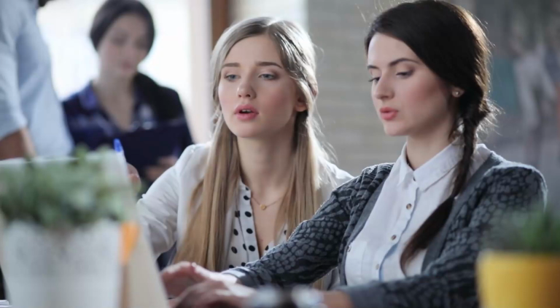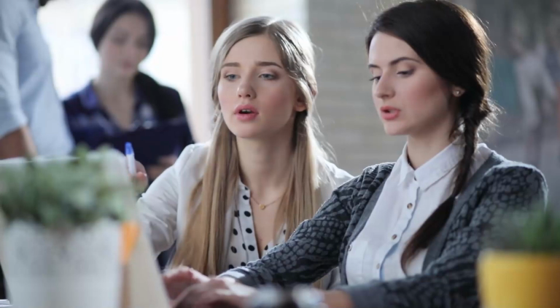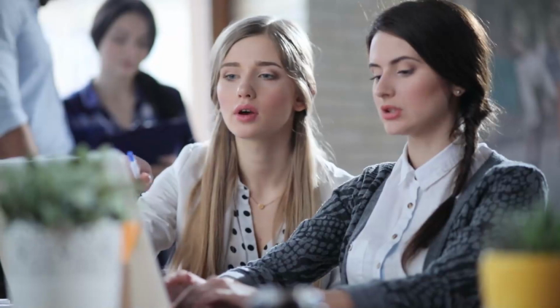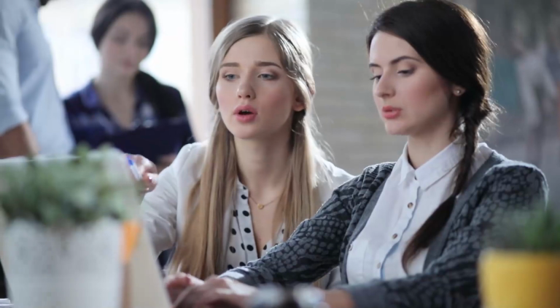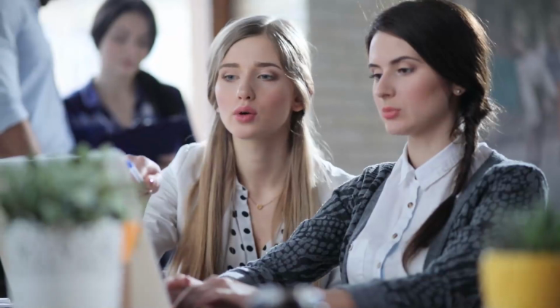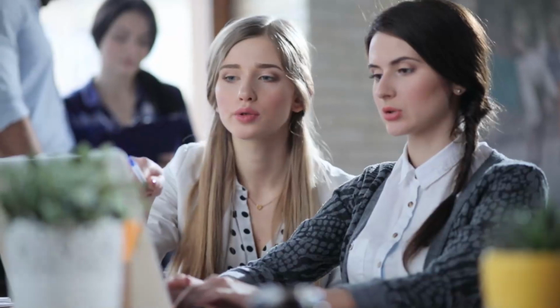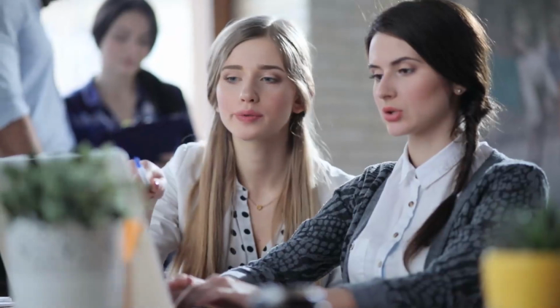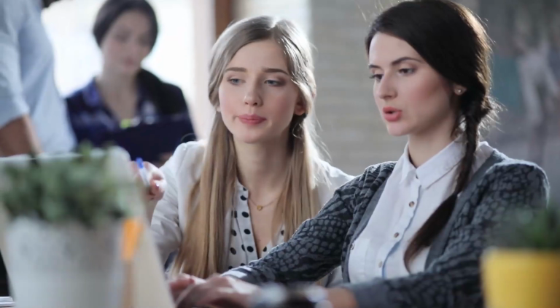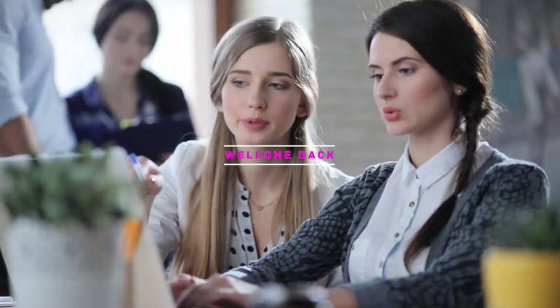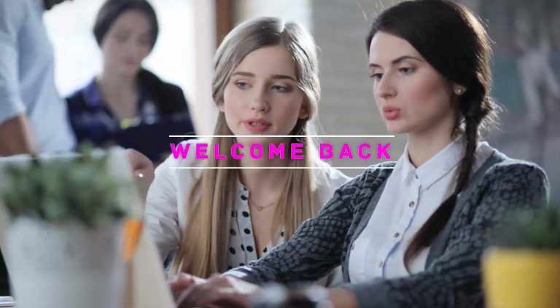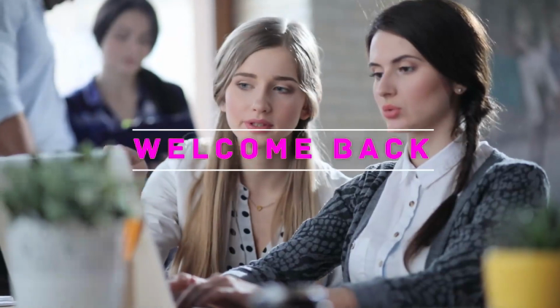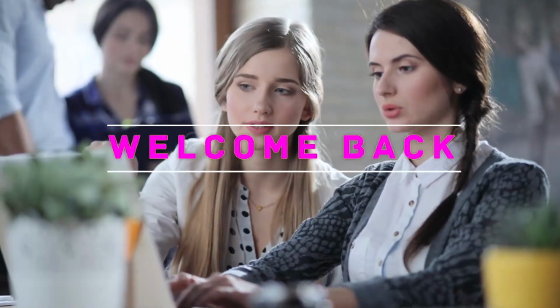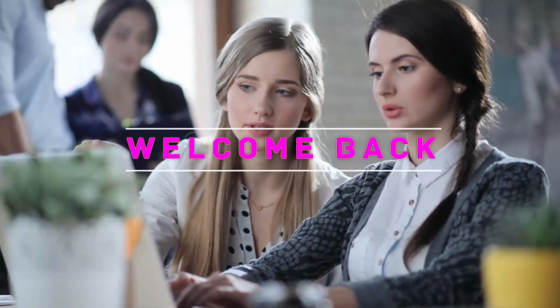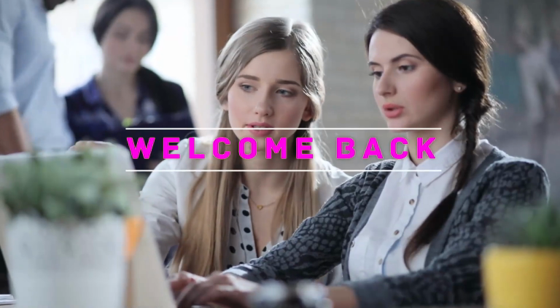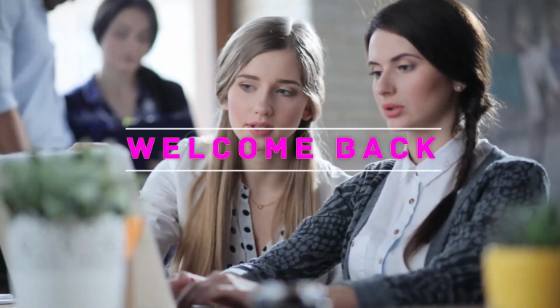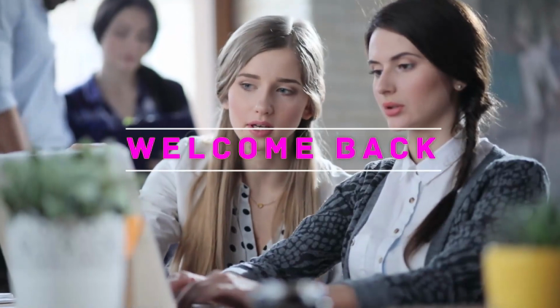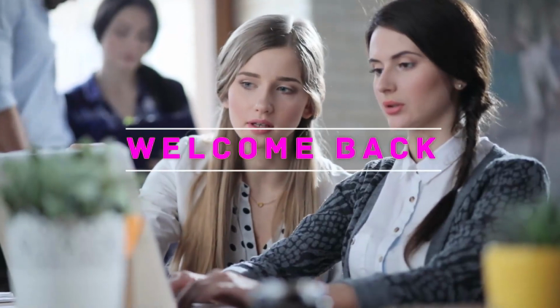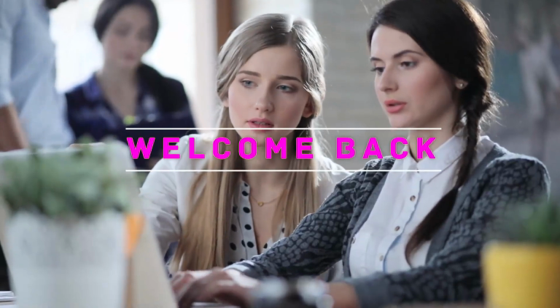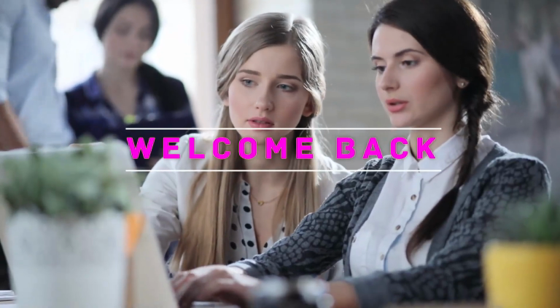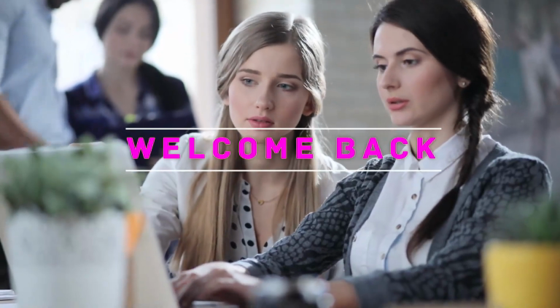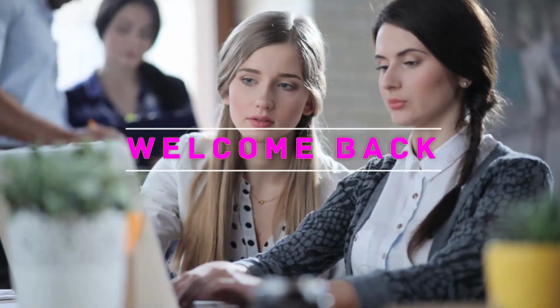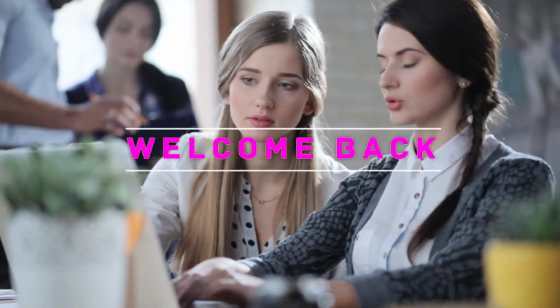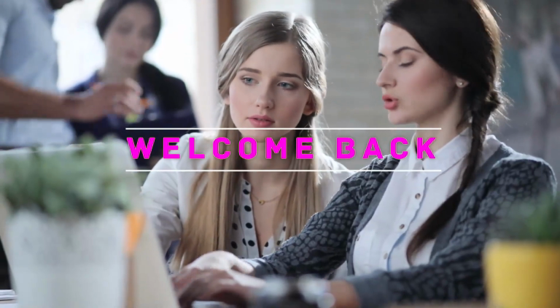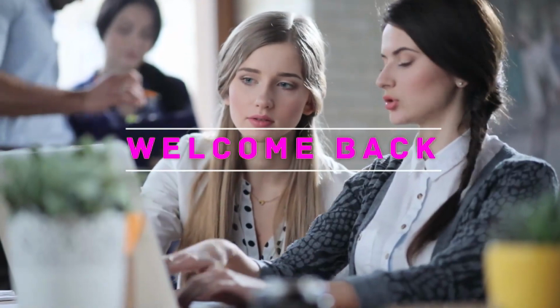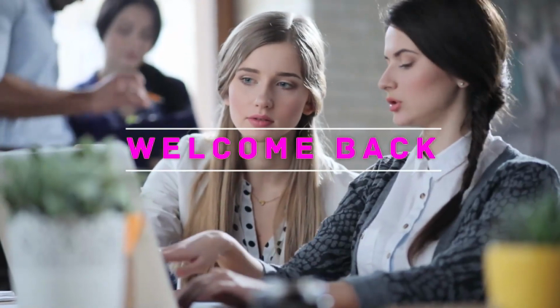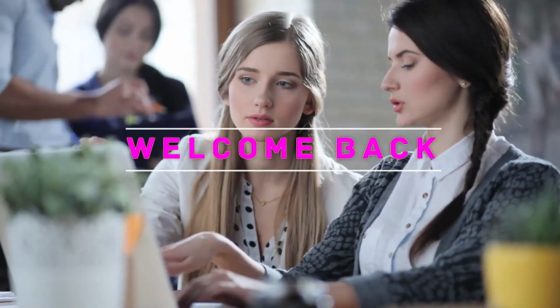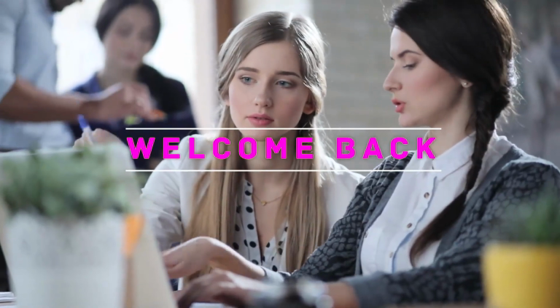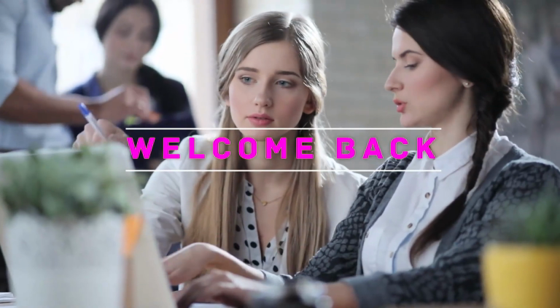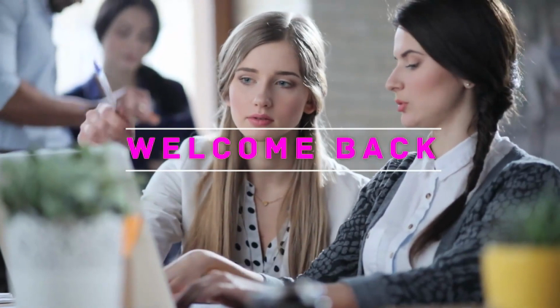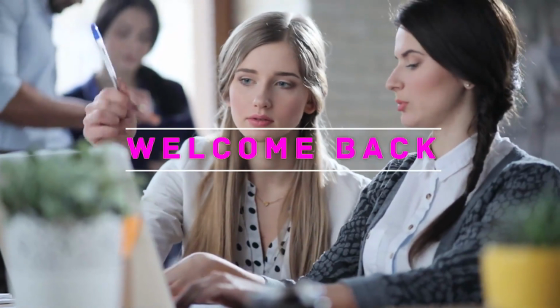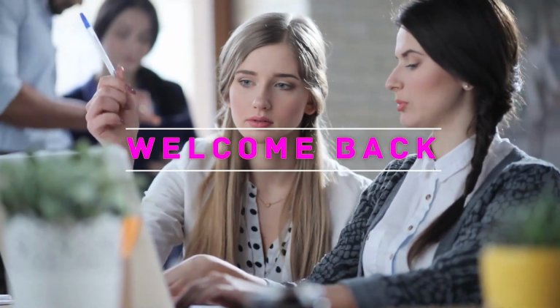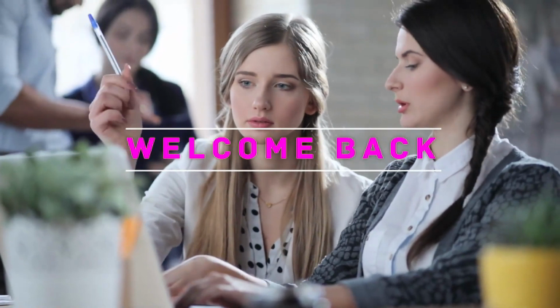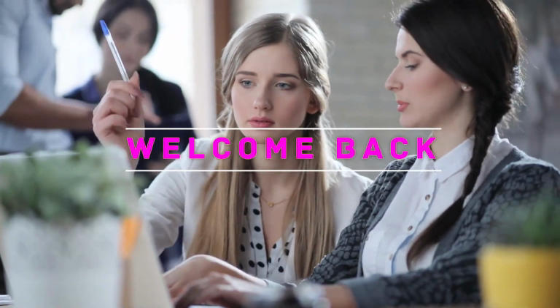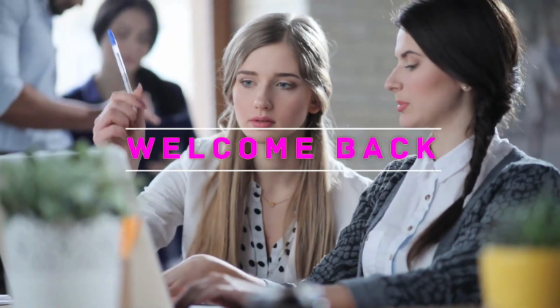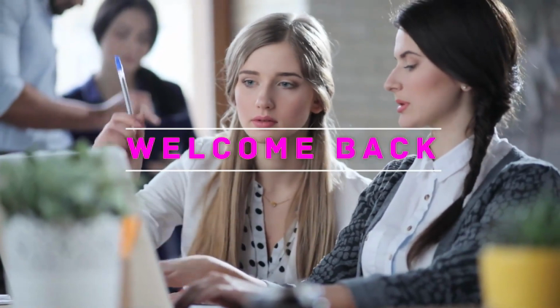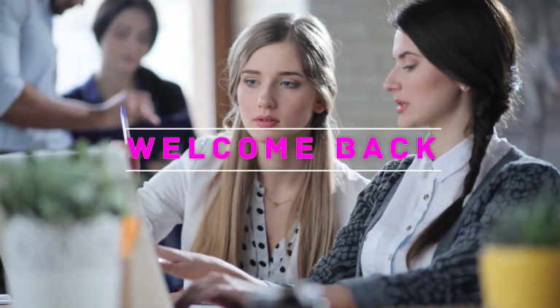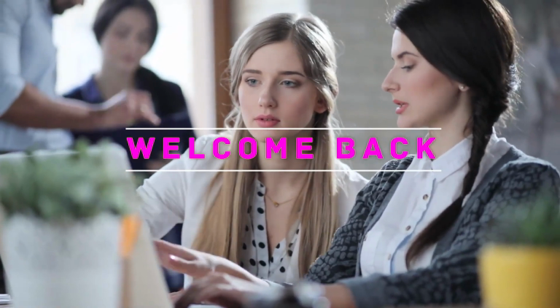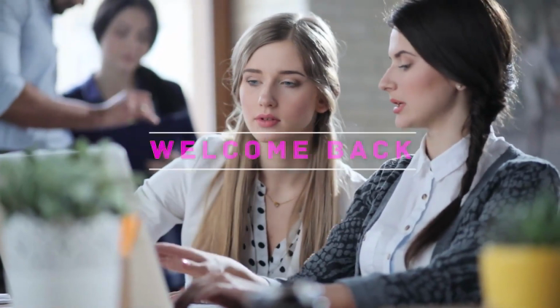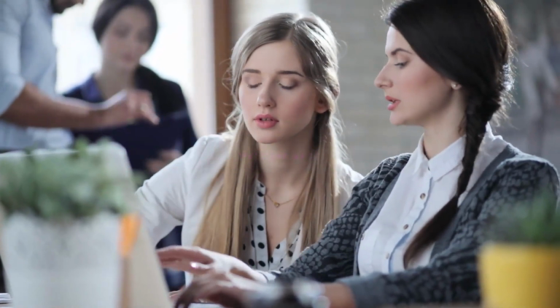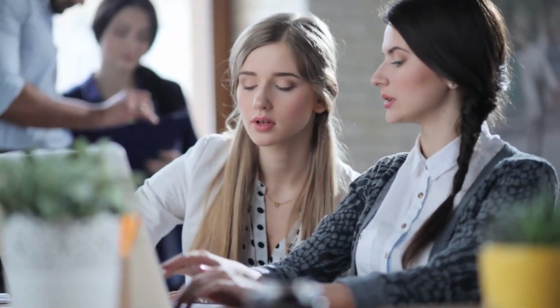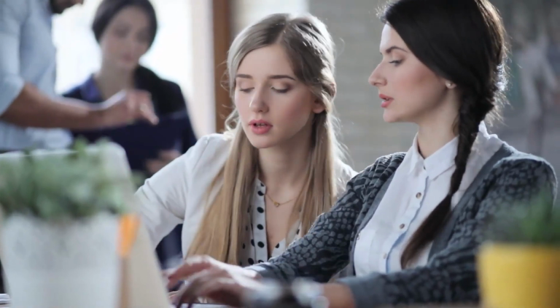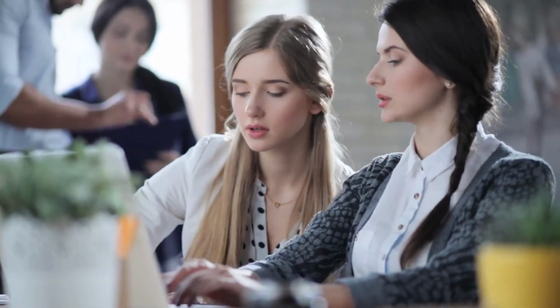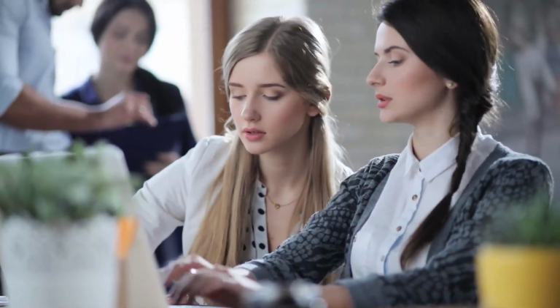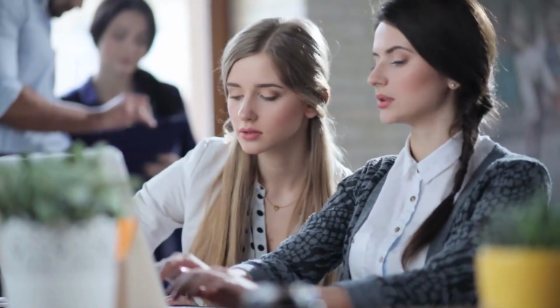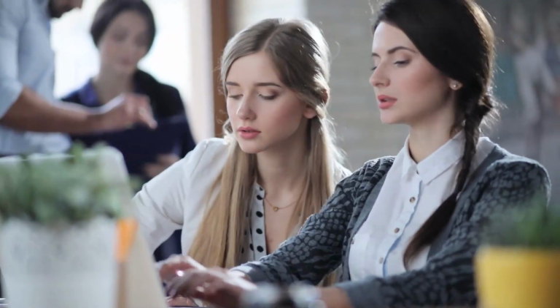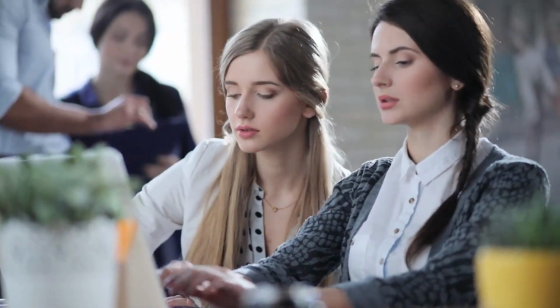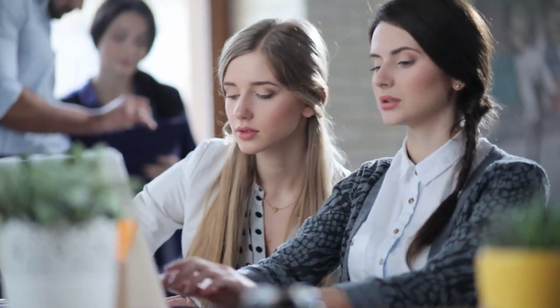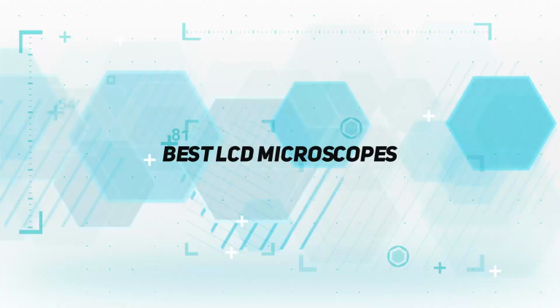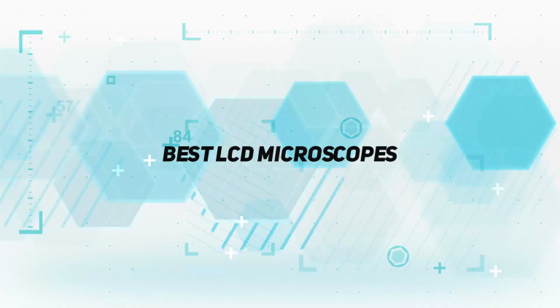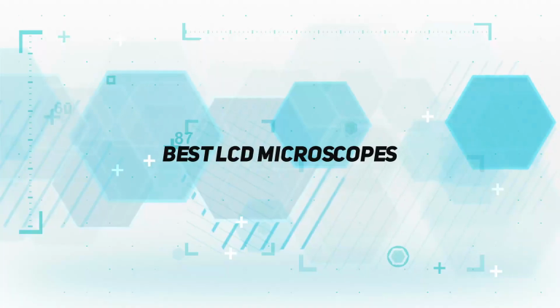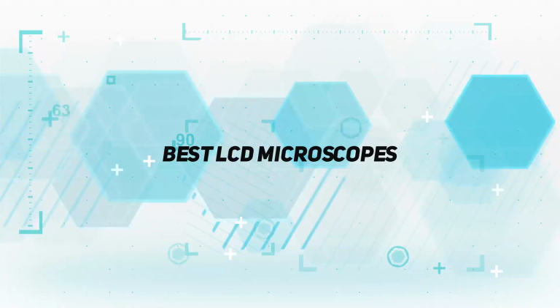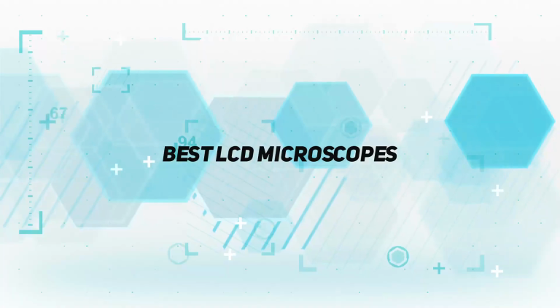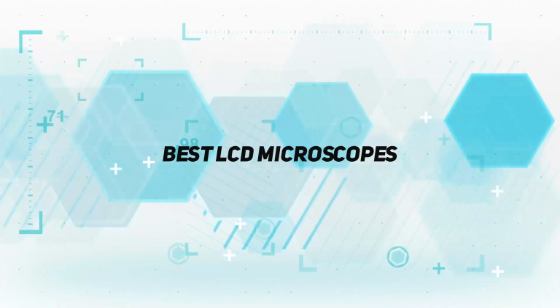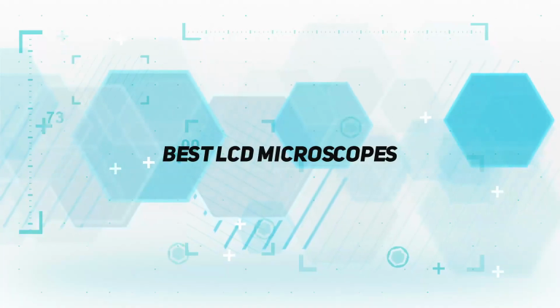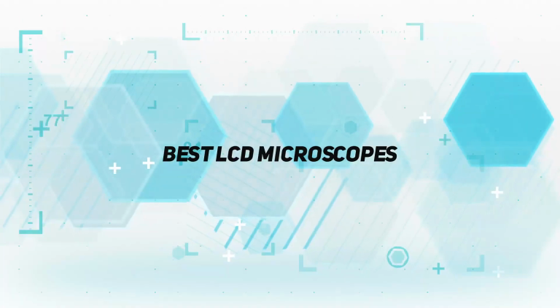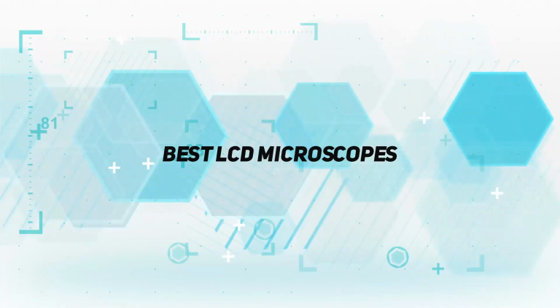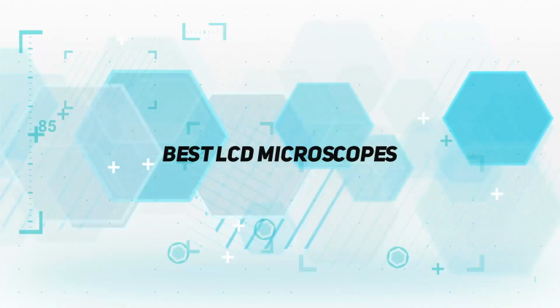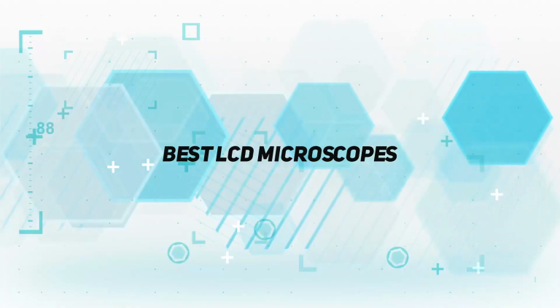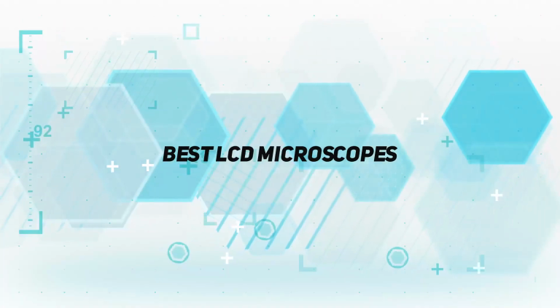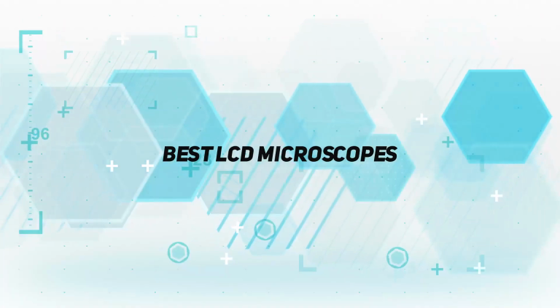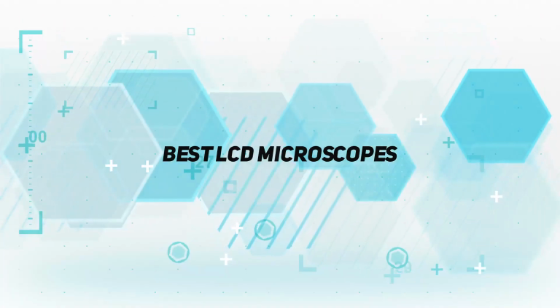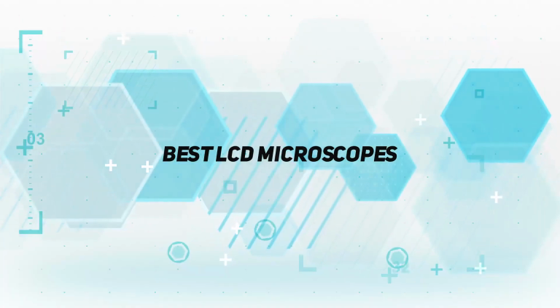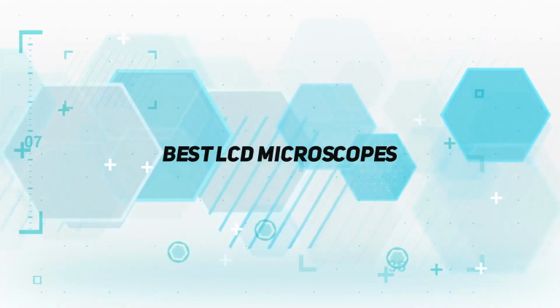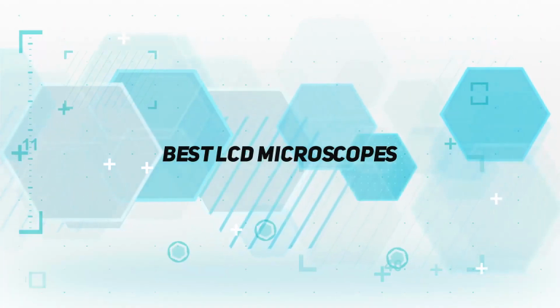Hey, welcome back to my channel. In this video, I'm gonna talk about the top five best LCD microscopes.